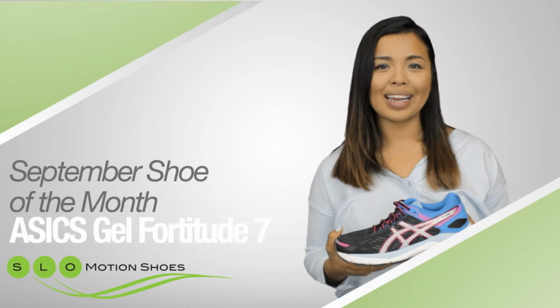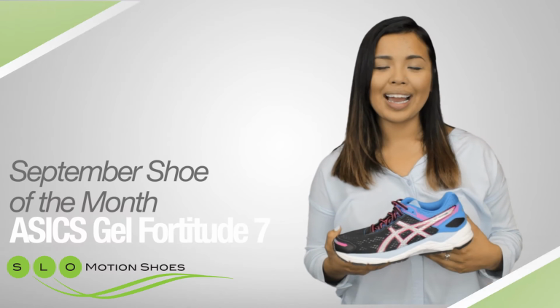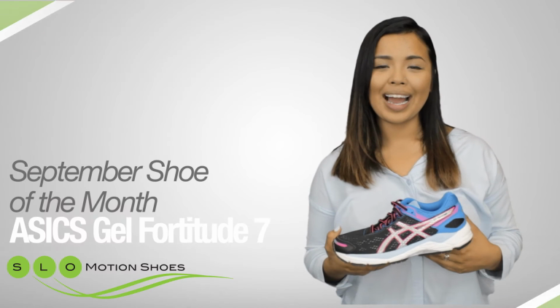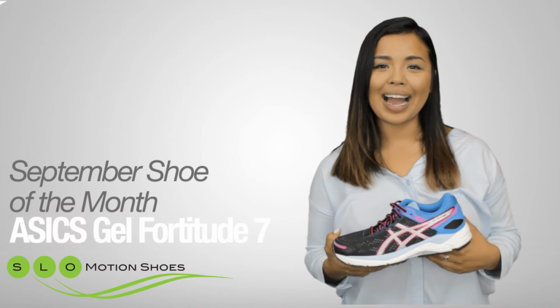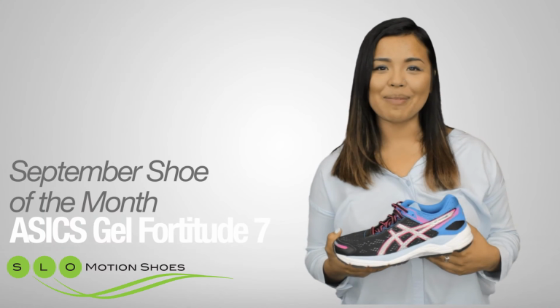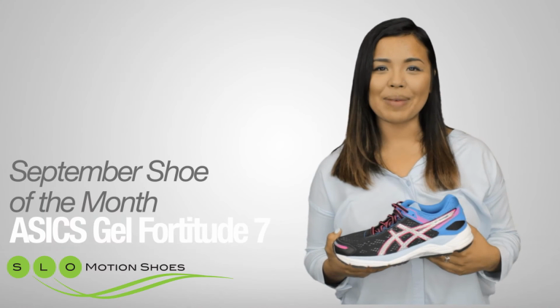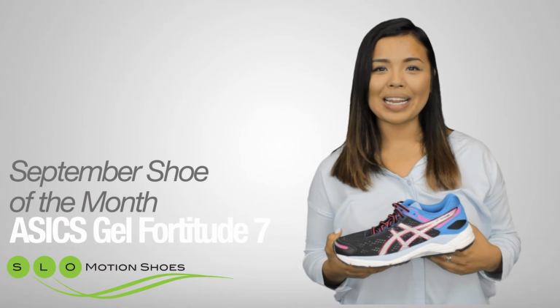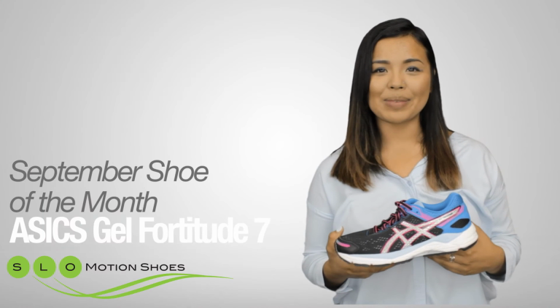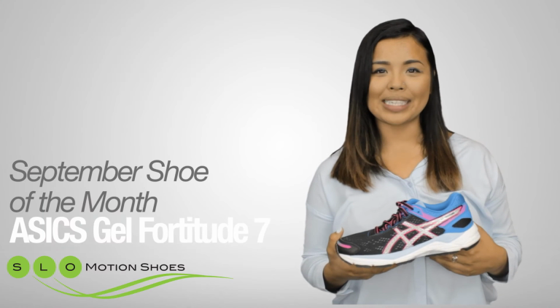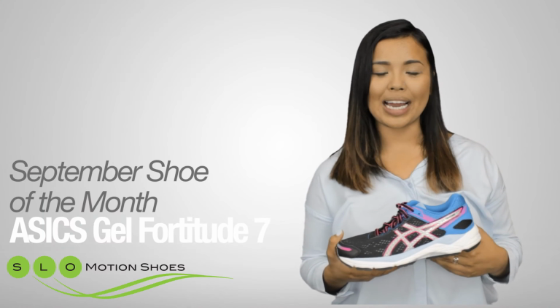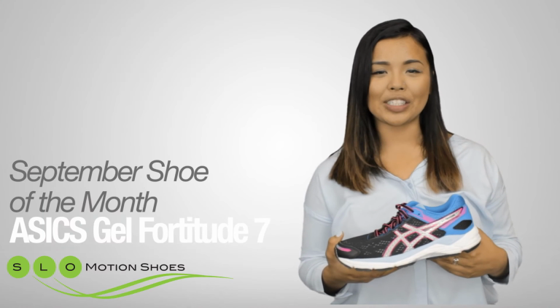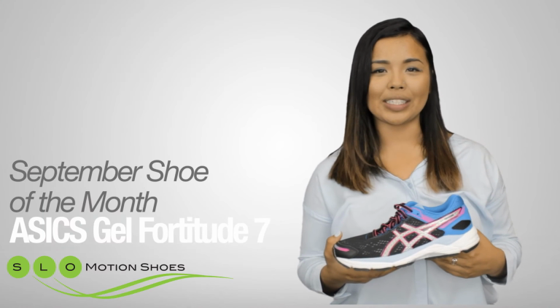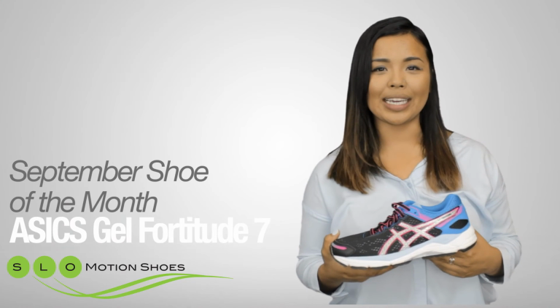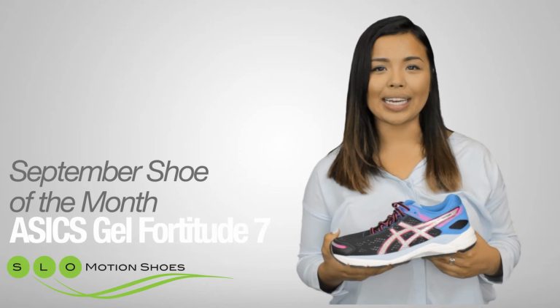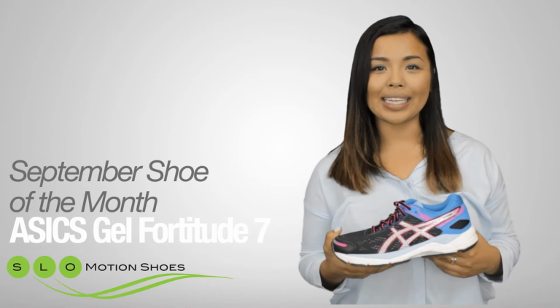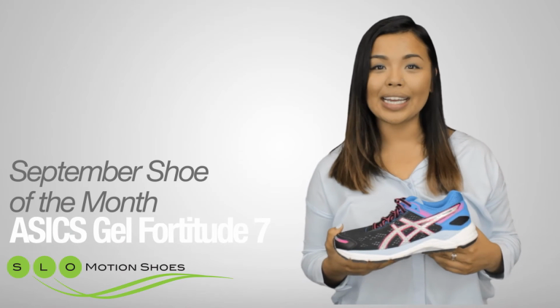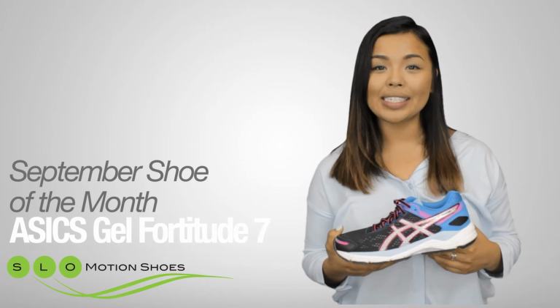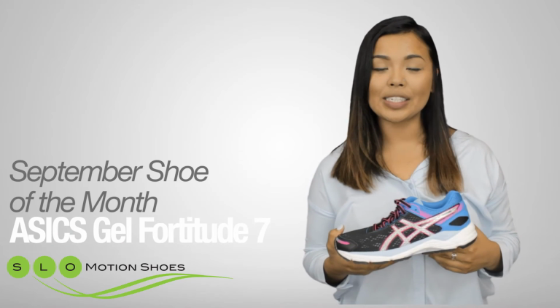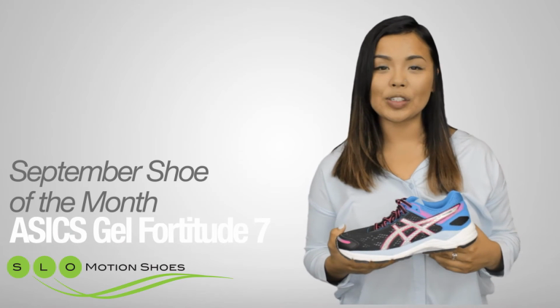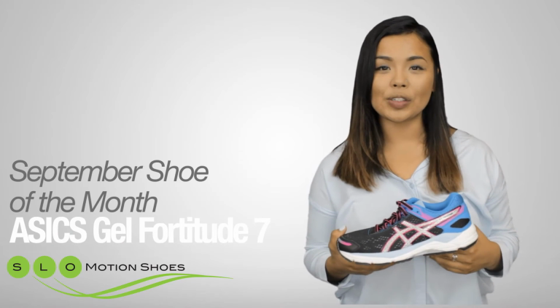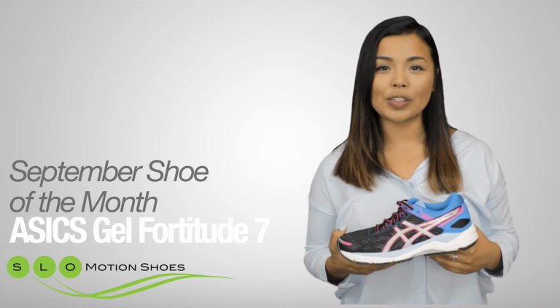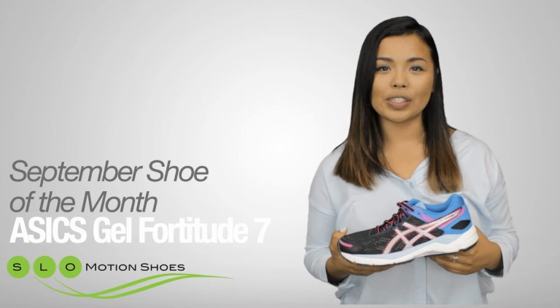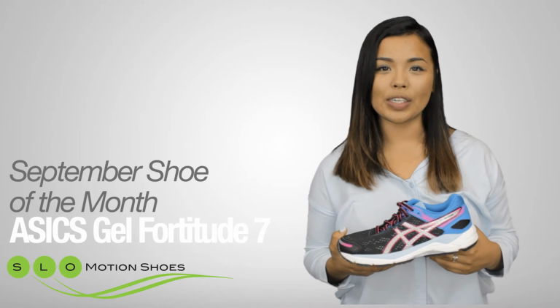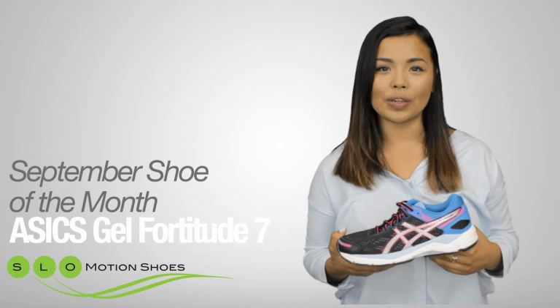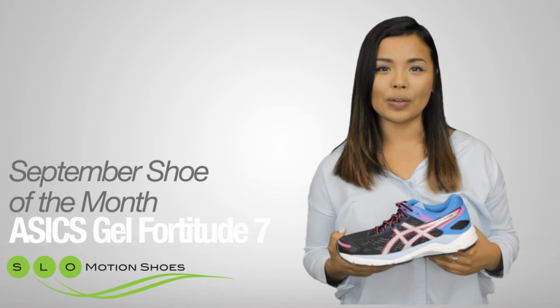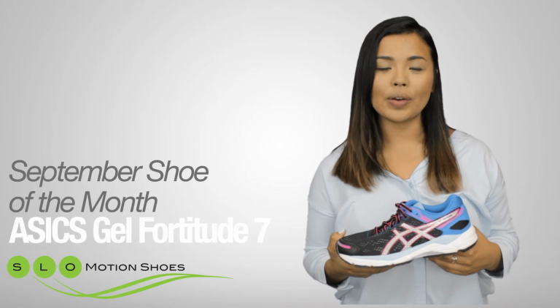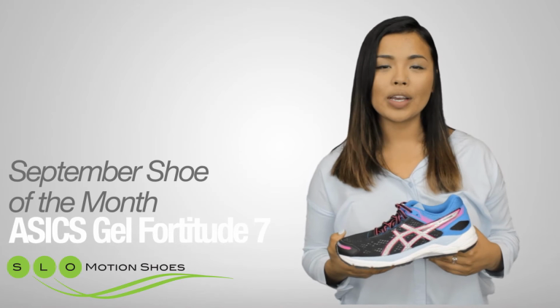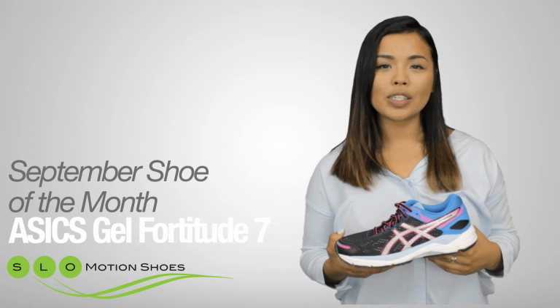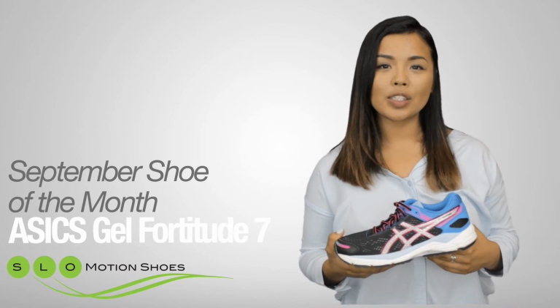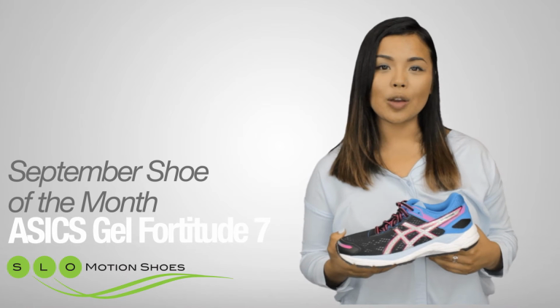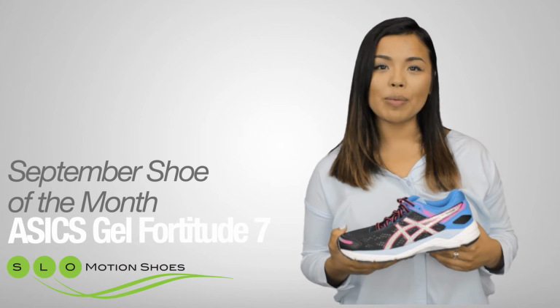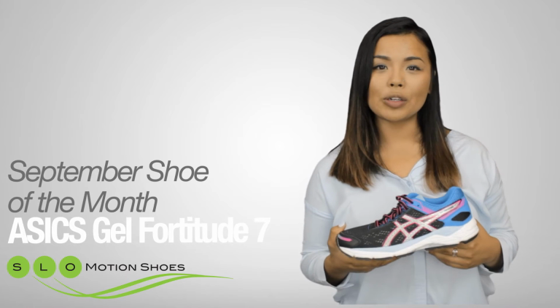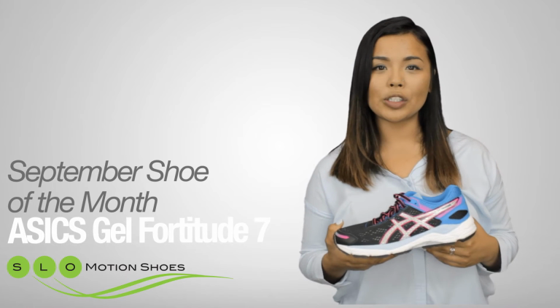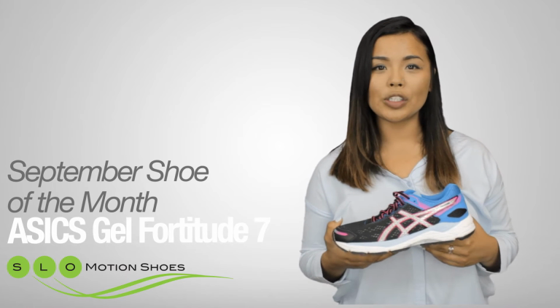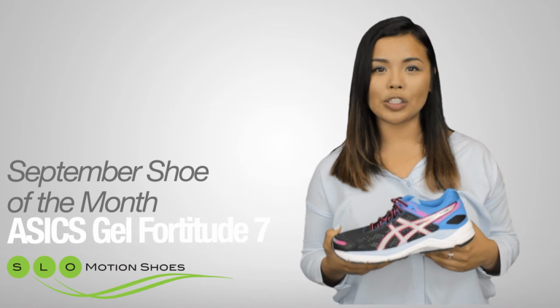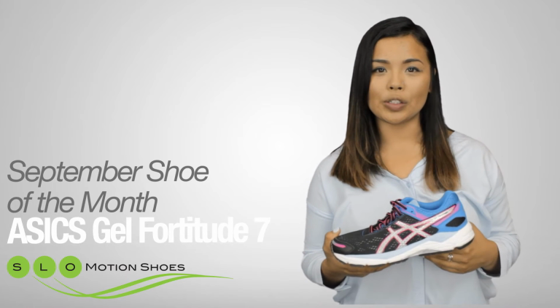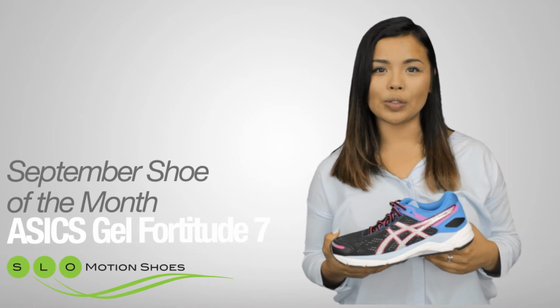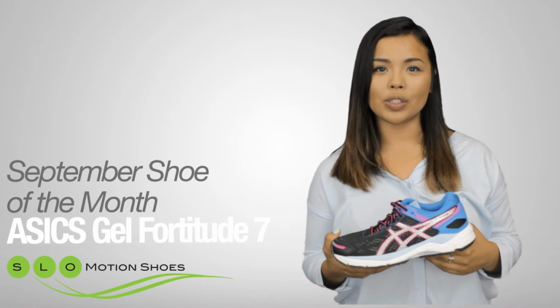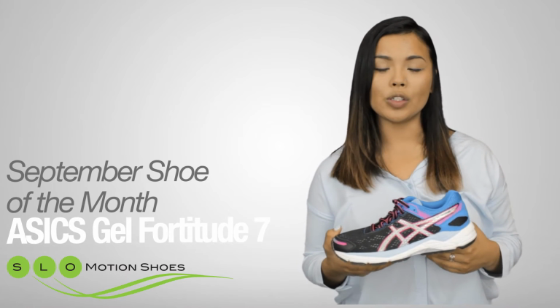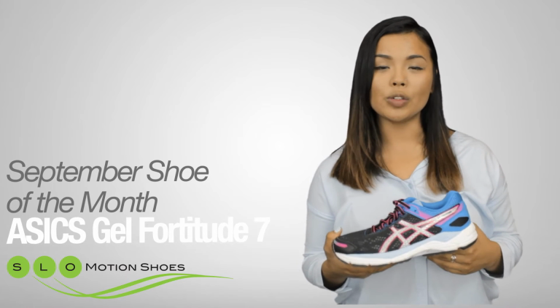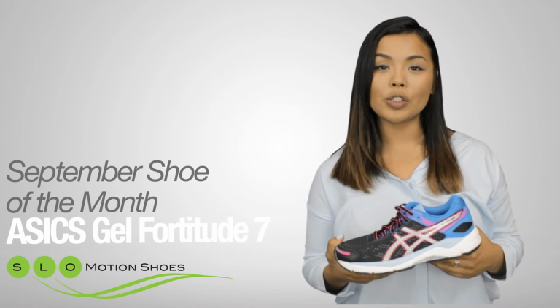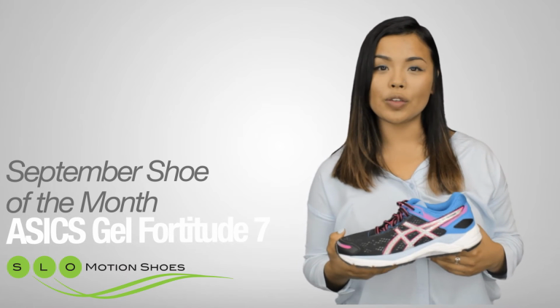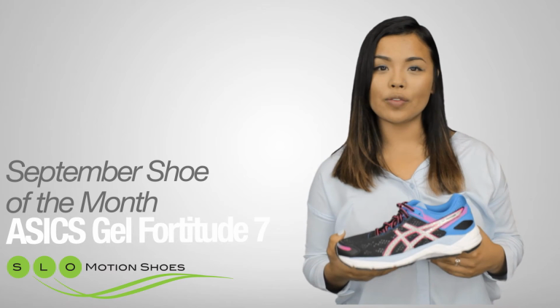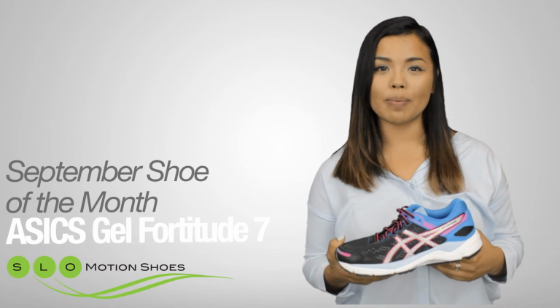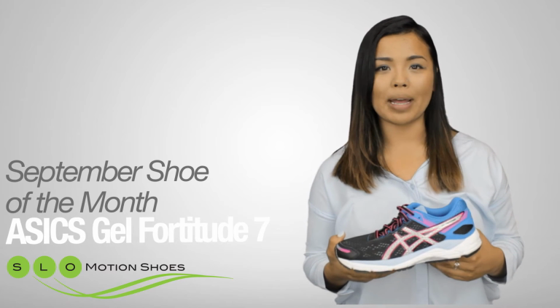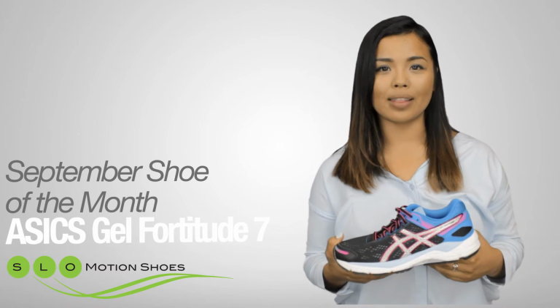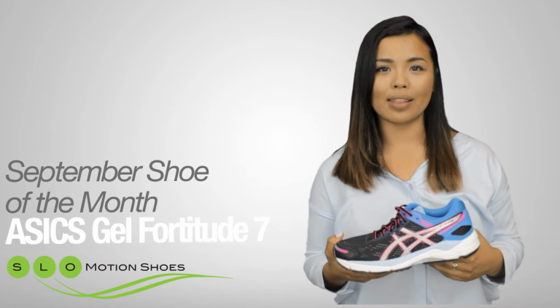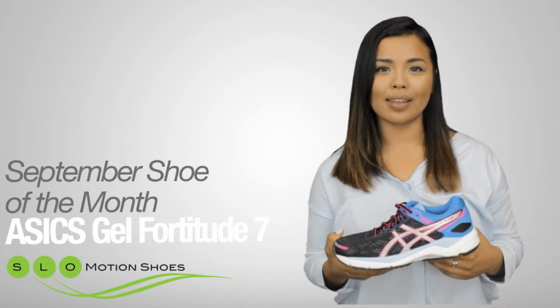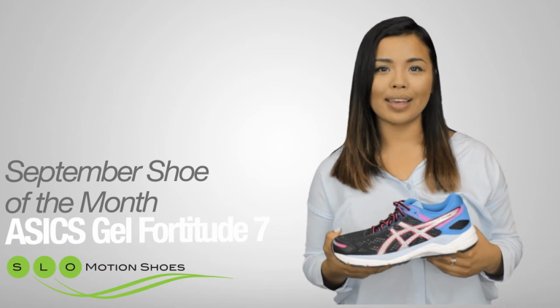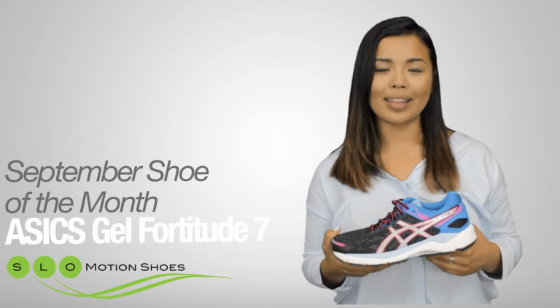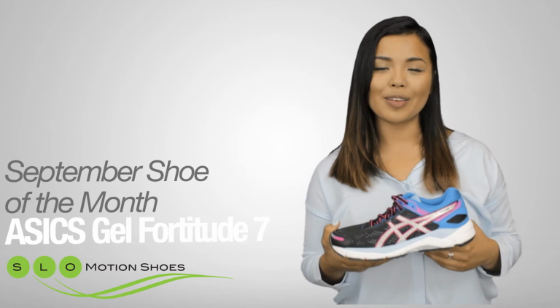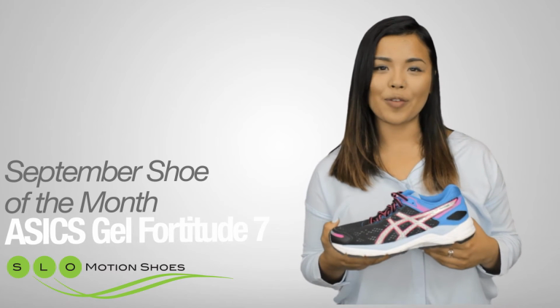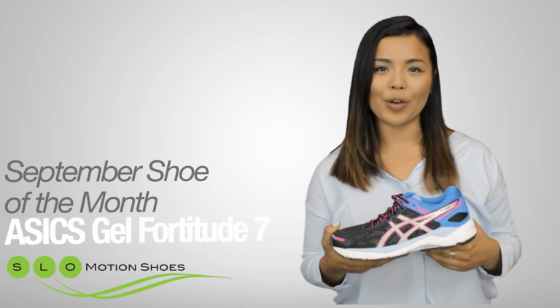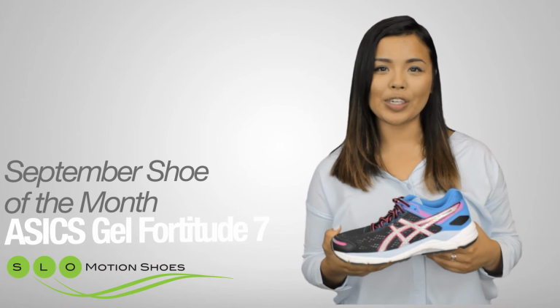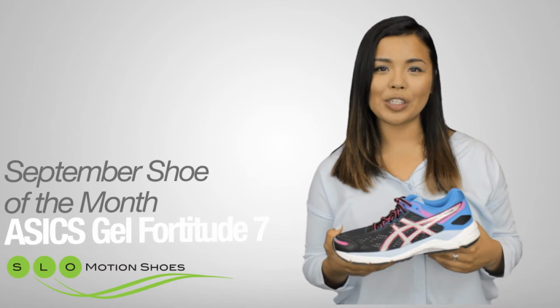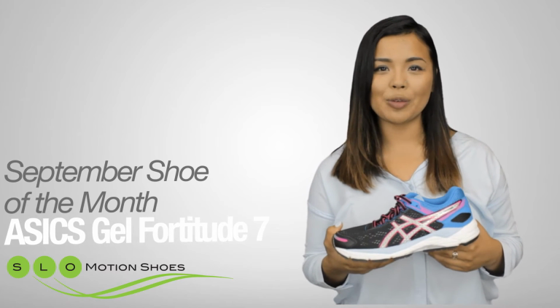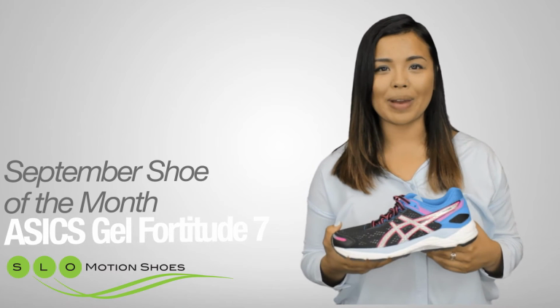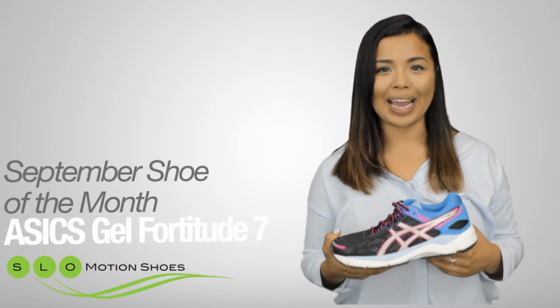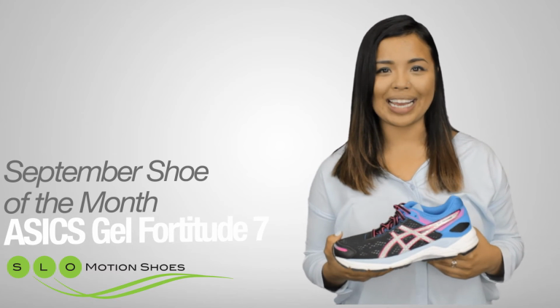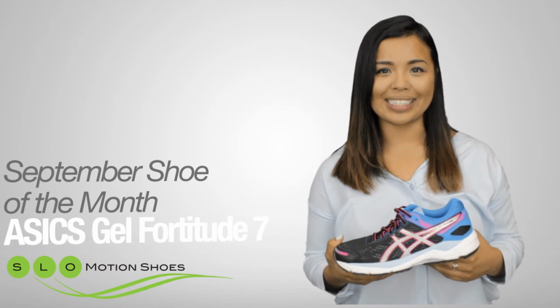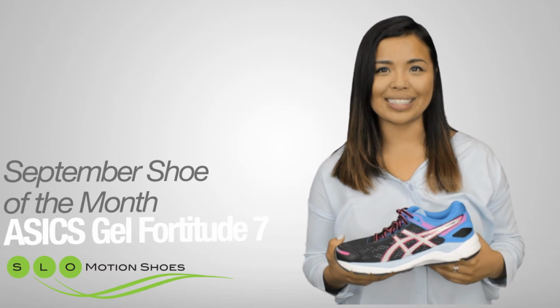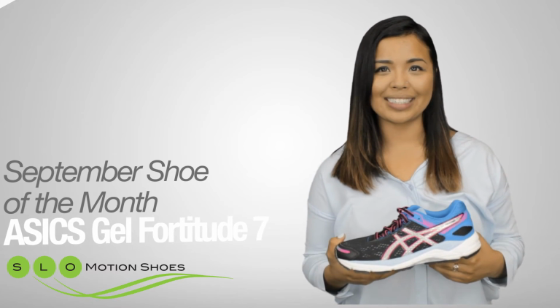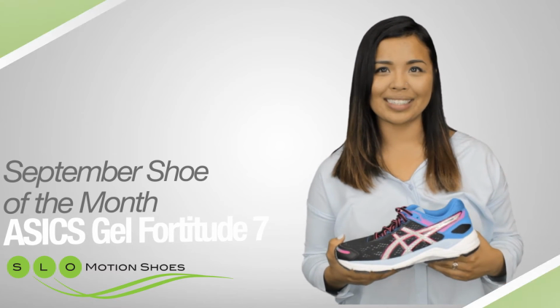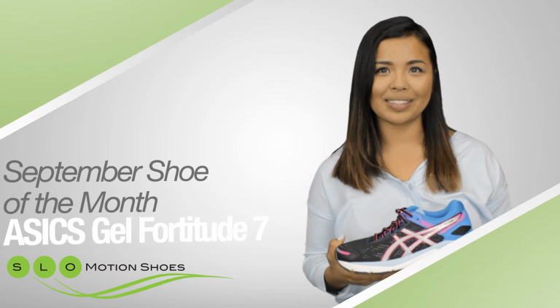Hi, my name is Ashley and I'd like to introduce to you Slow Motion Shoes' New Shoe of the Month, the Fortitude by ASICS.